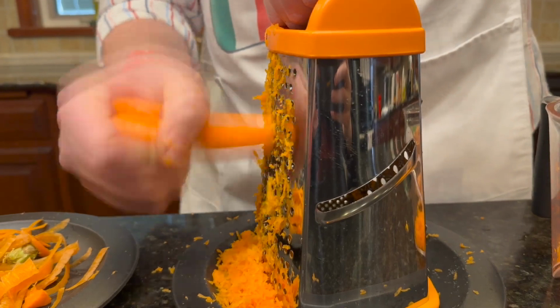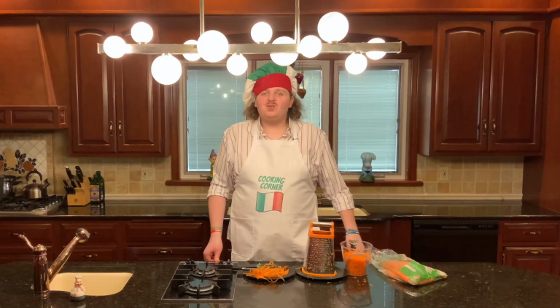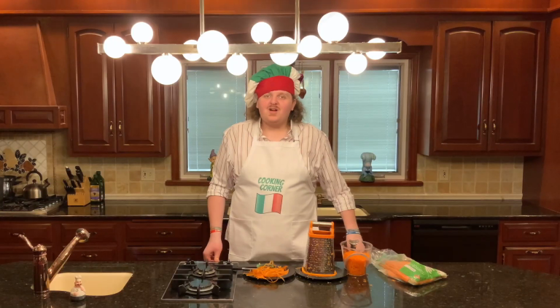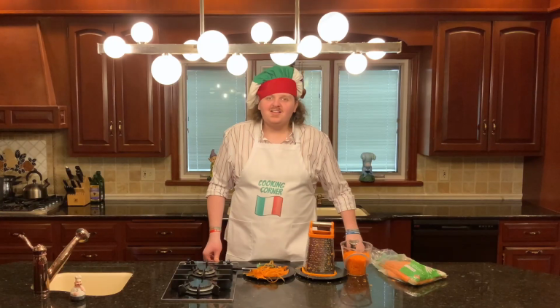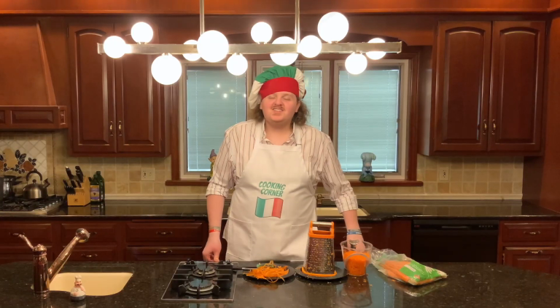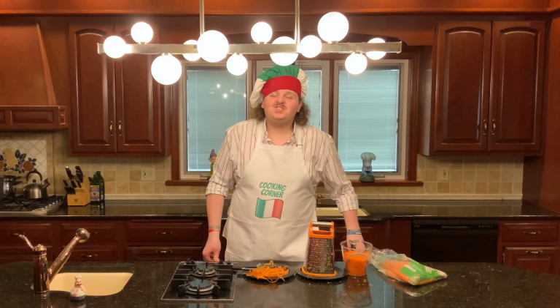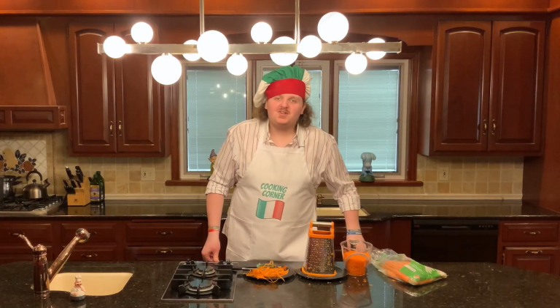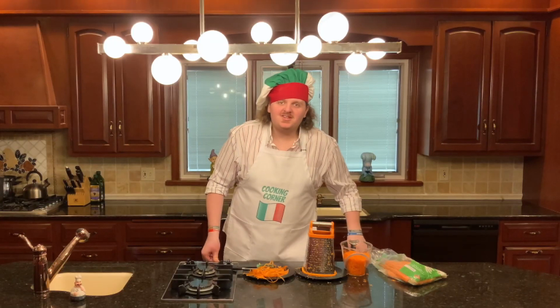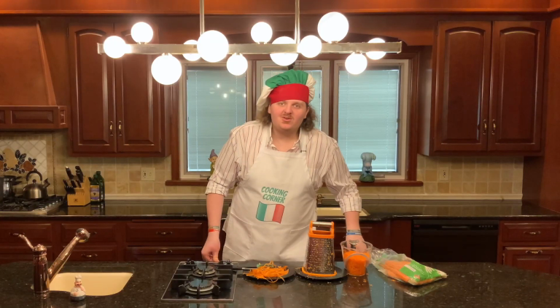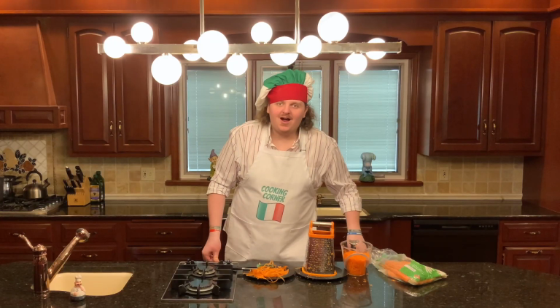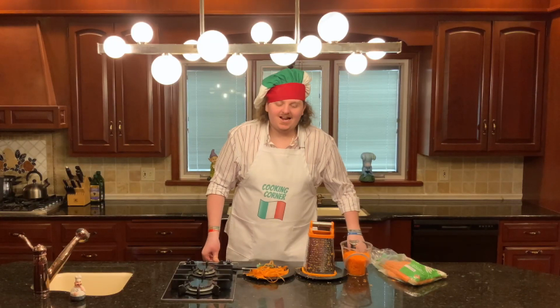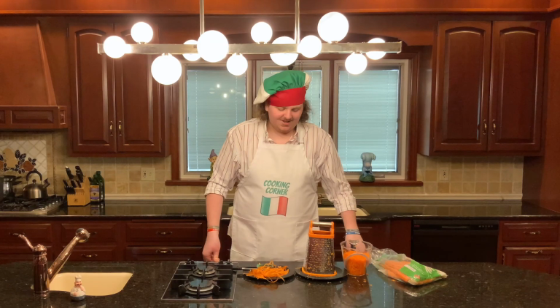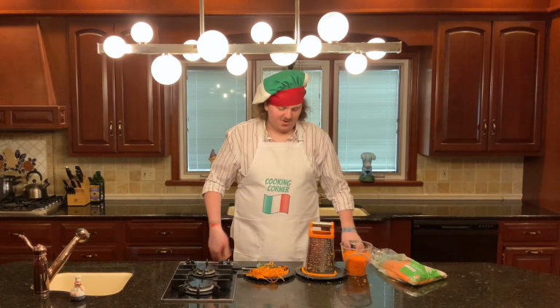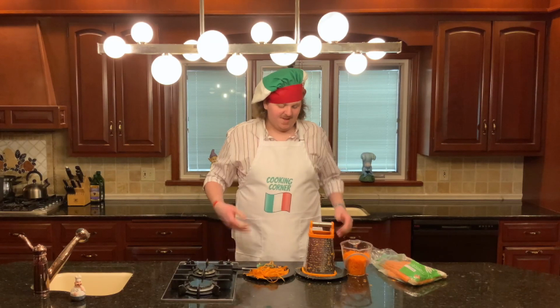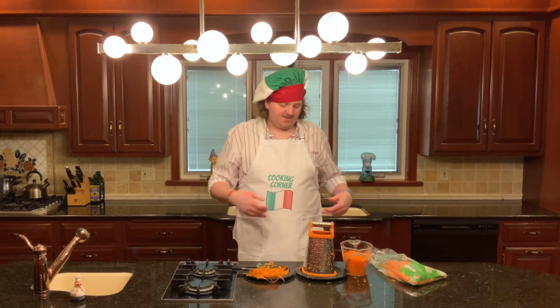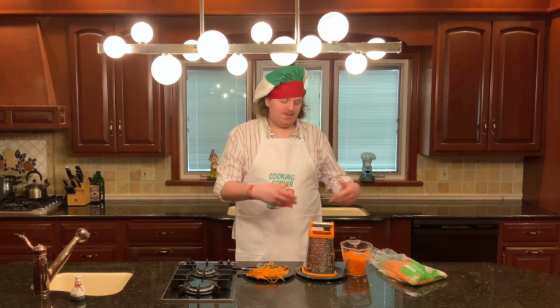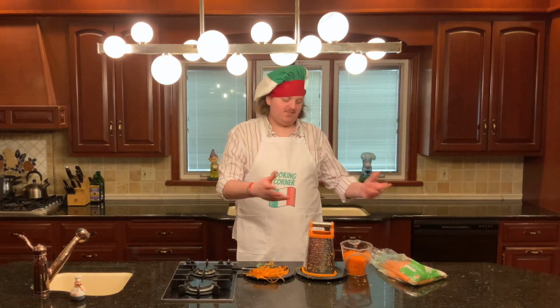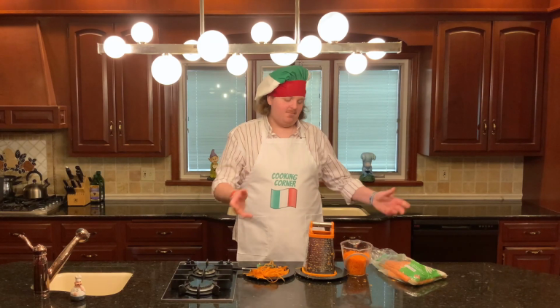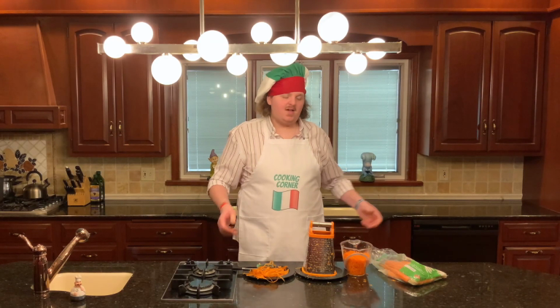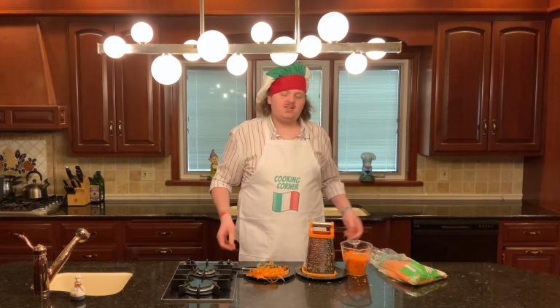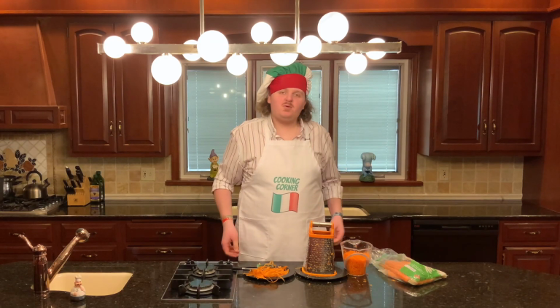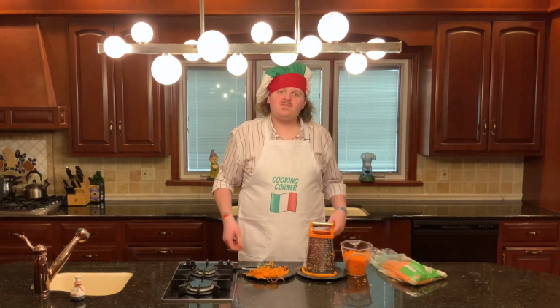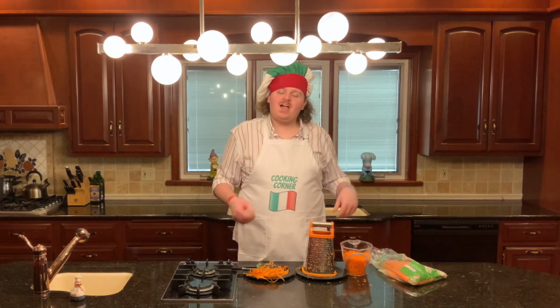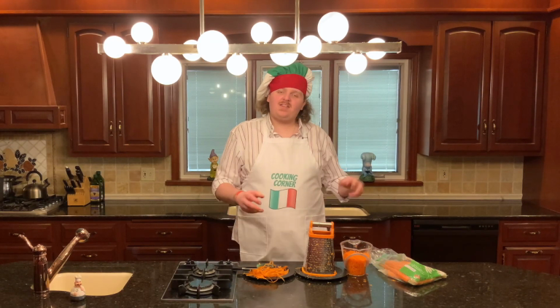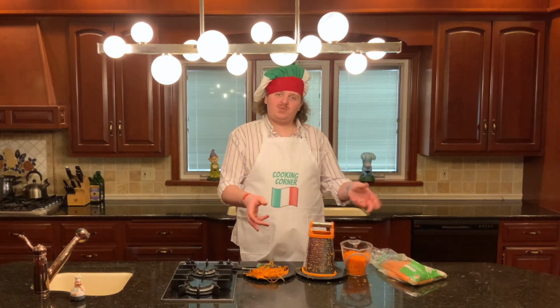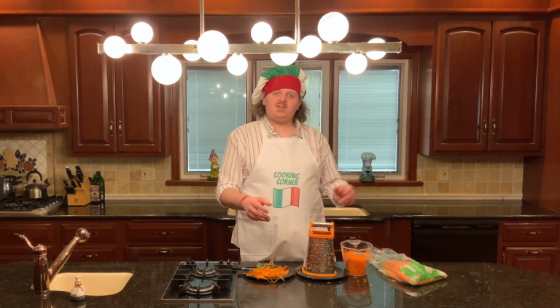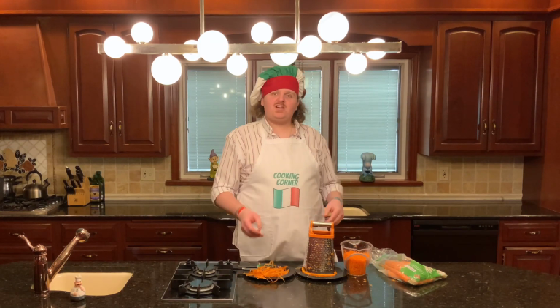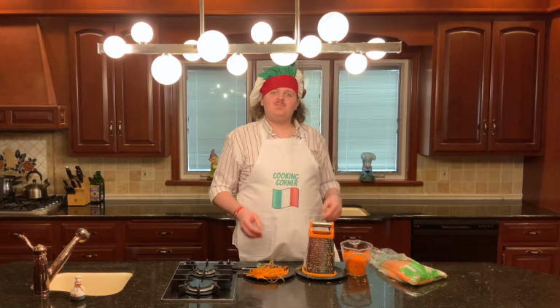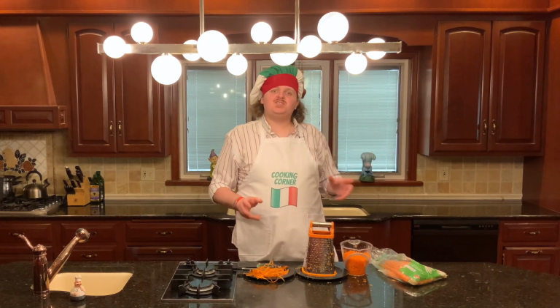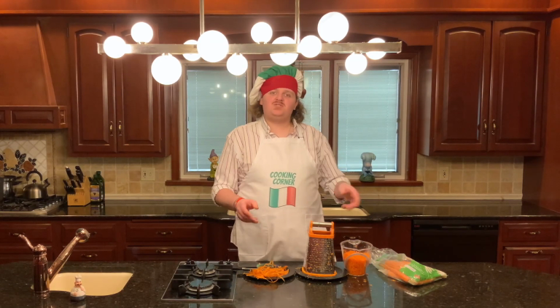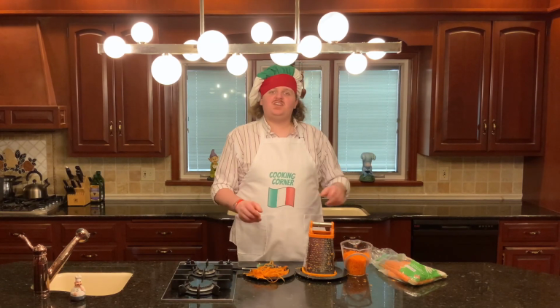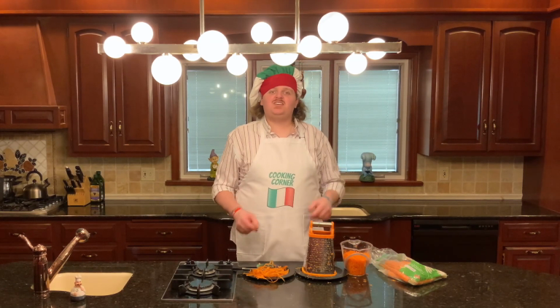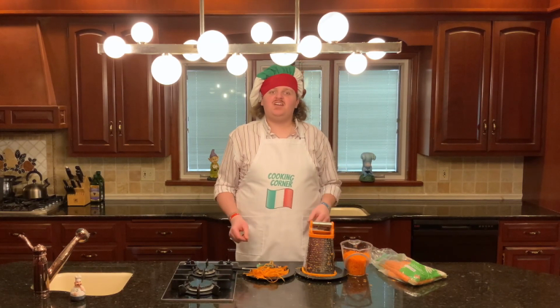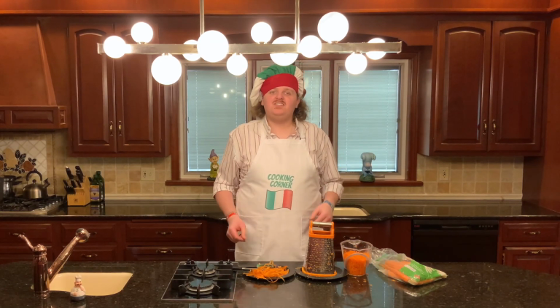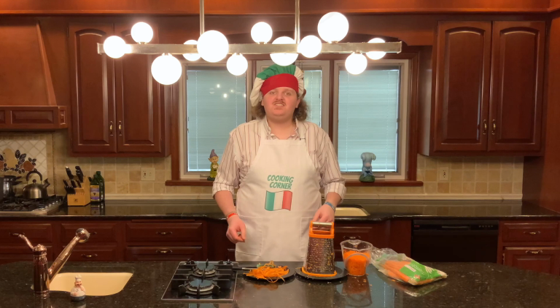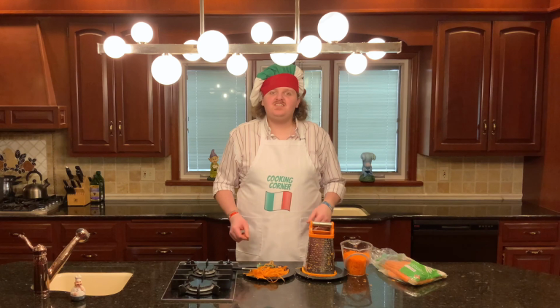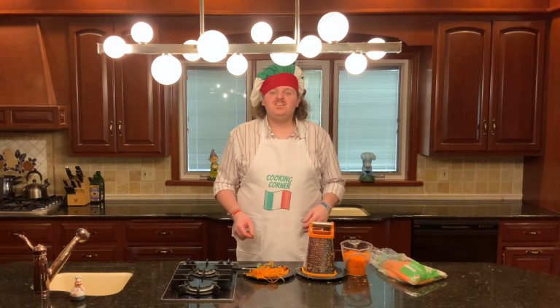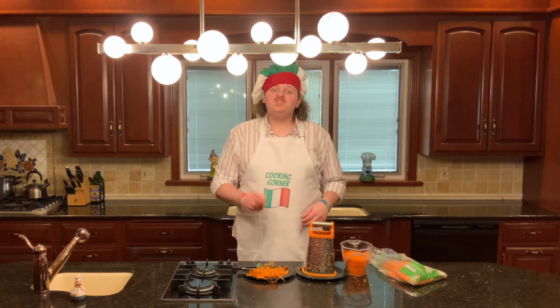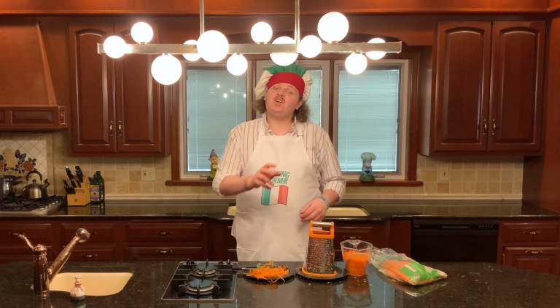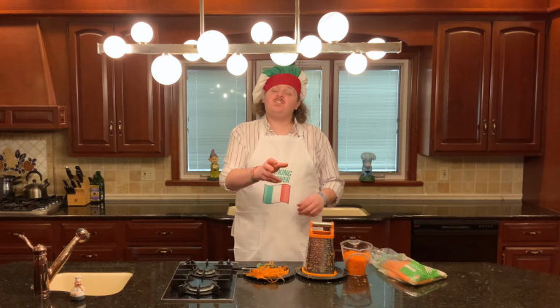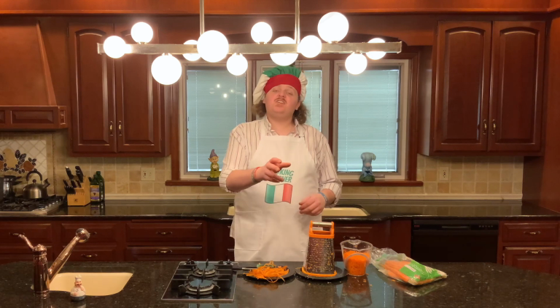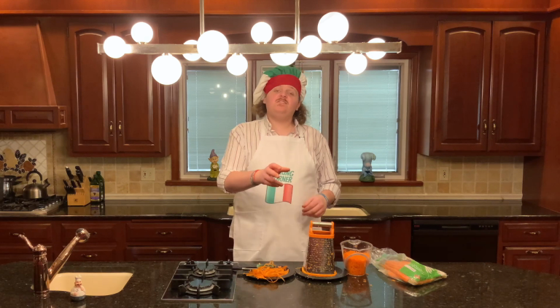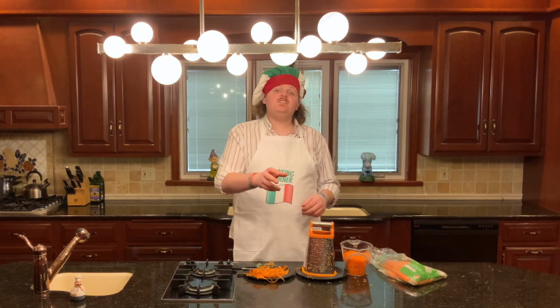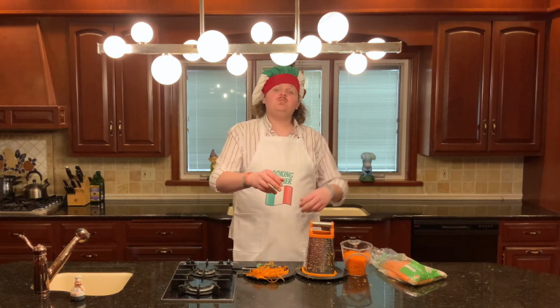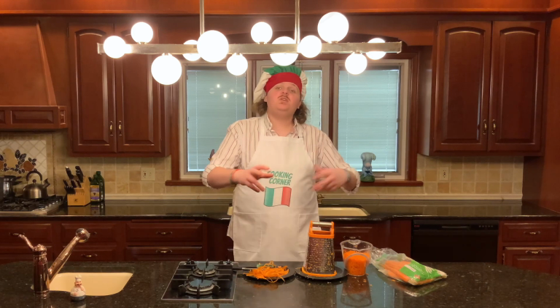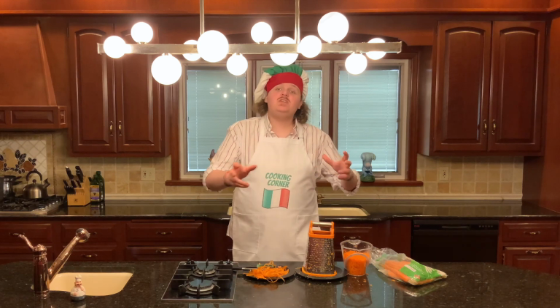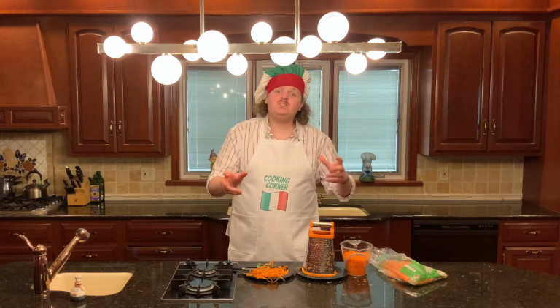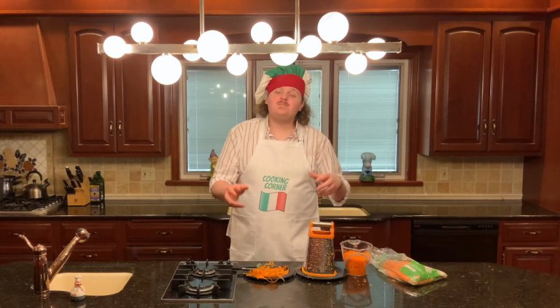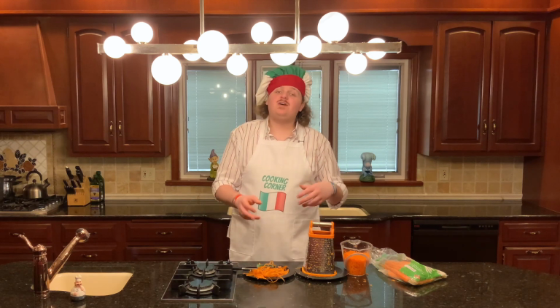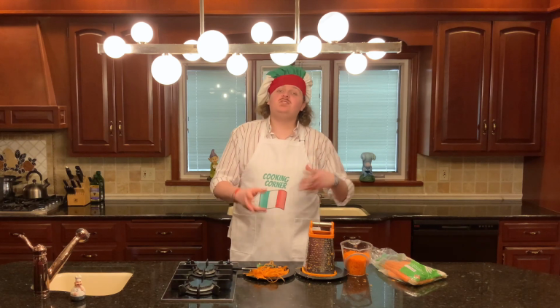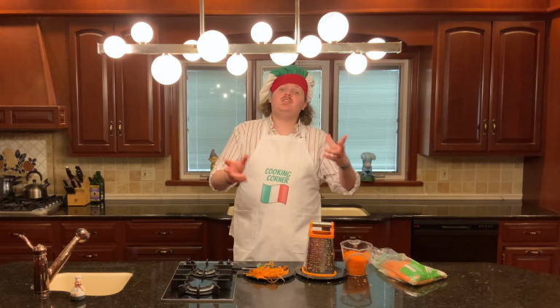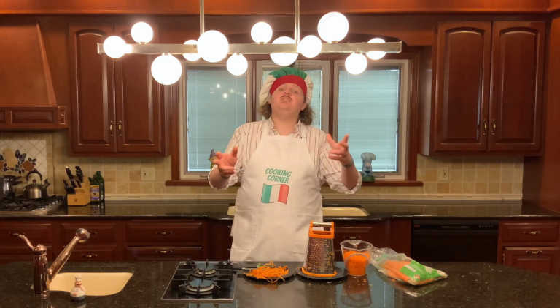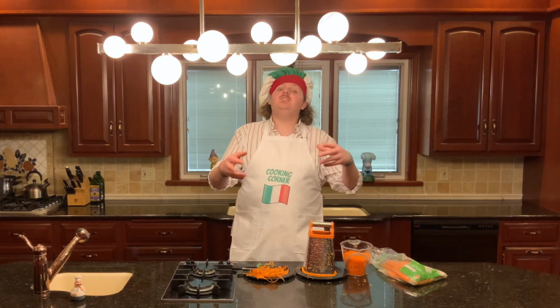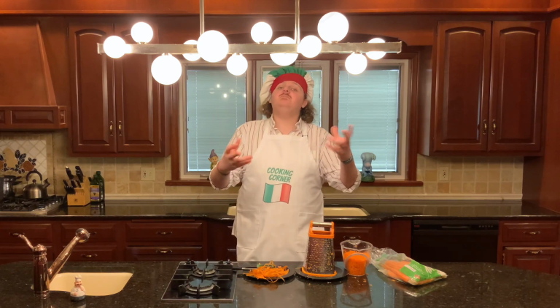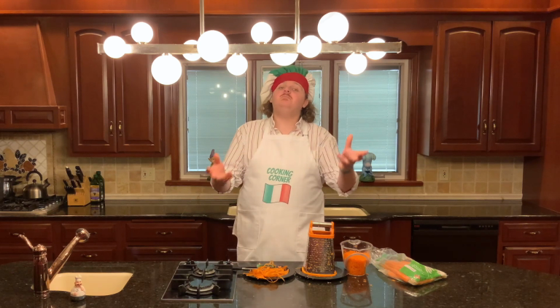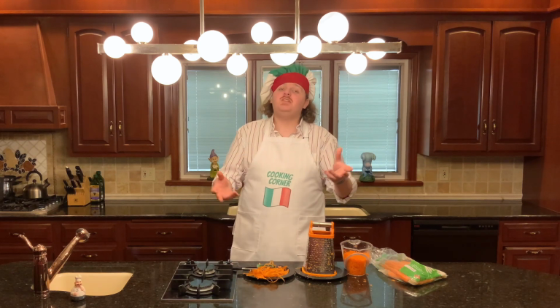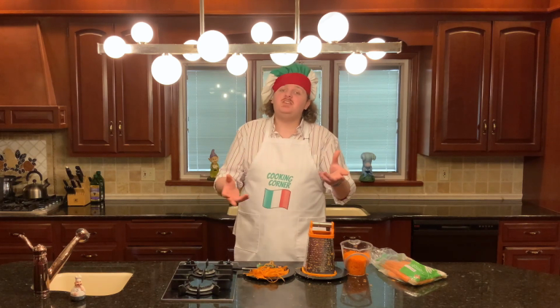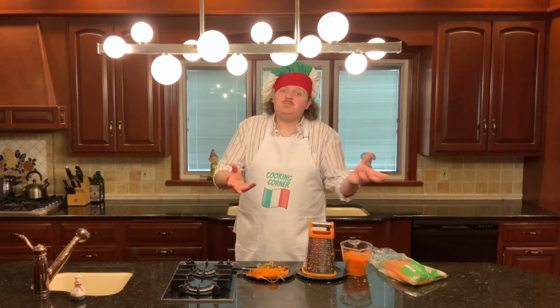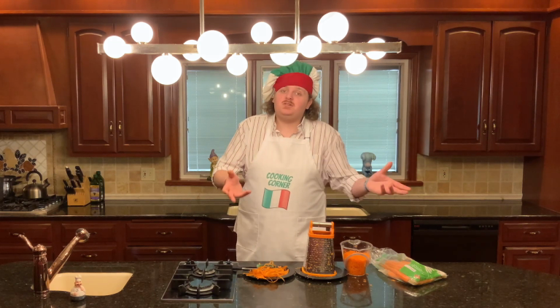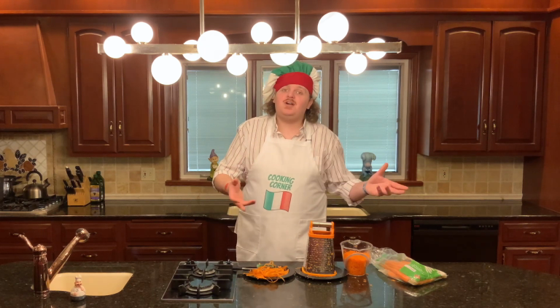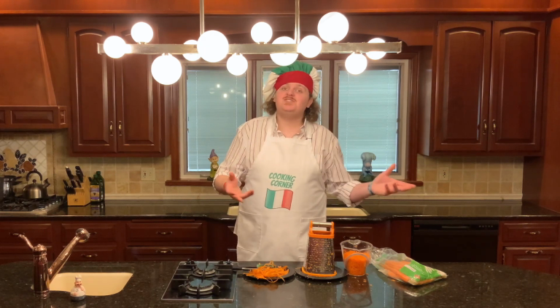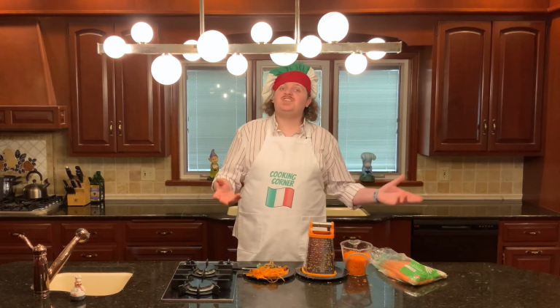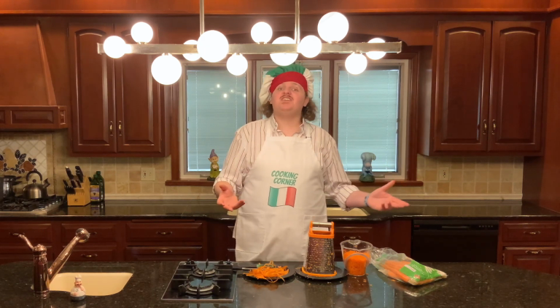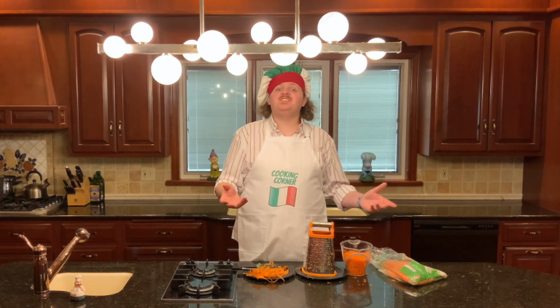Well, it took a little while and we made a bit of a mess, but we've got three cups of shredded carrots. Just for reference, we used about seven medium to large carrots.